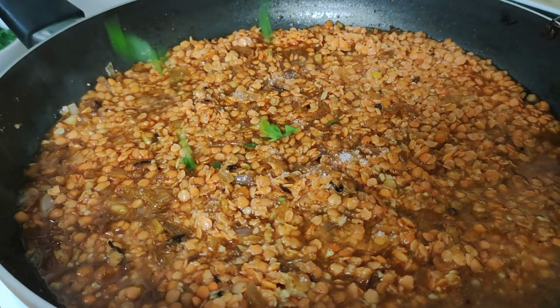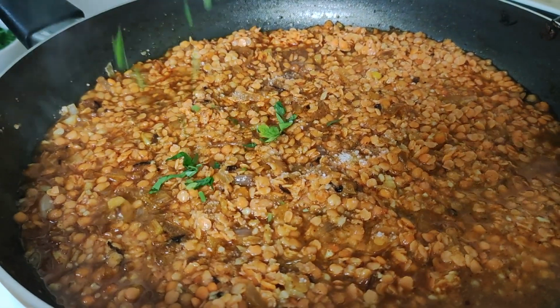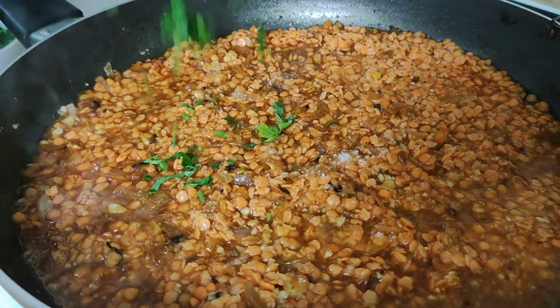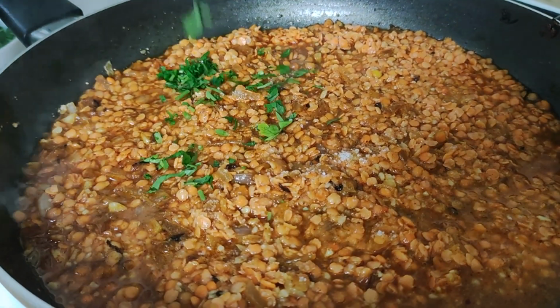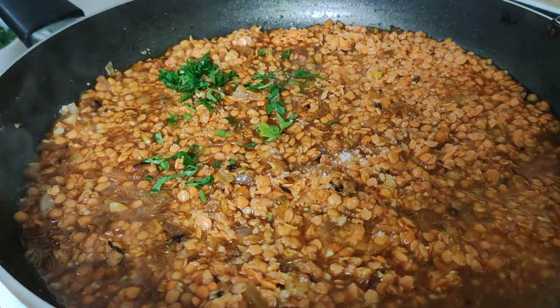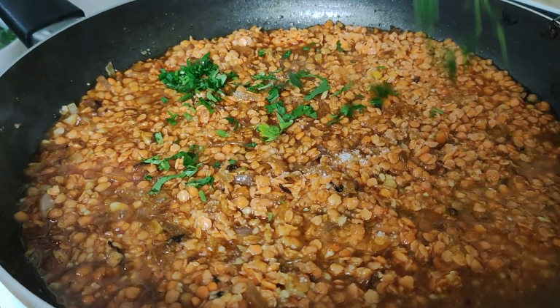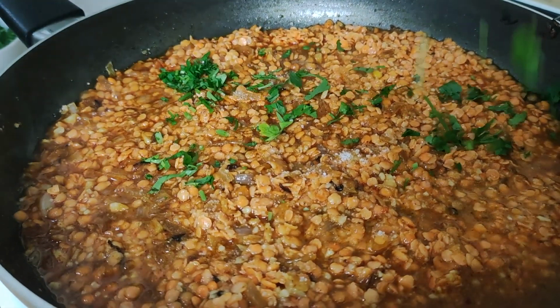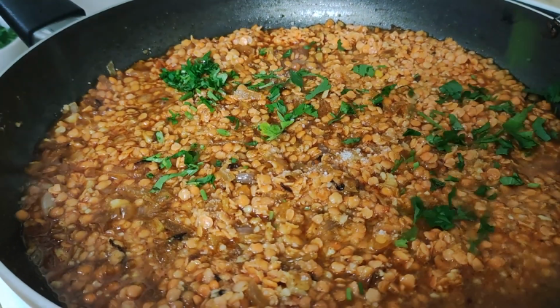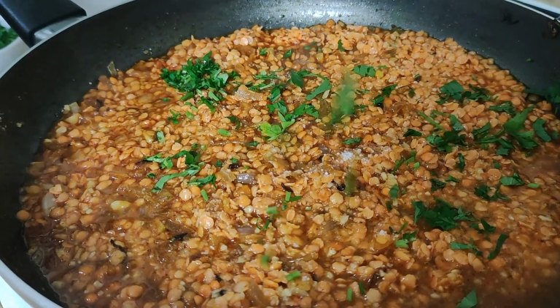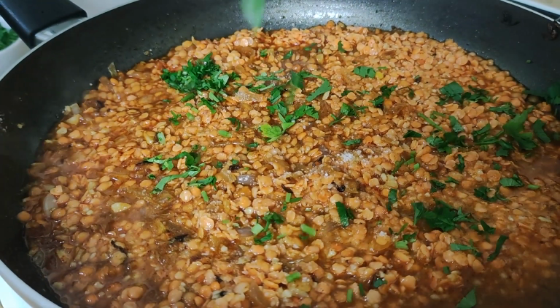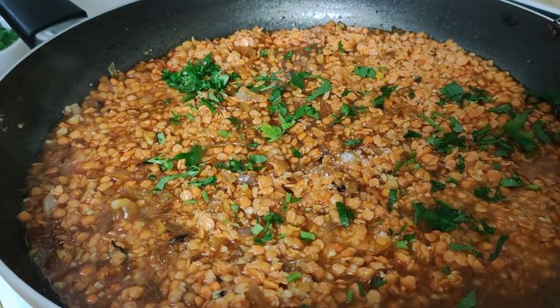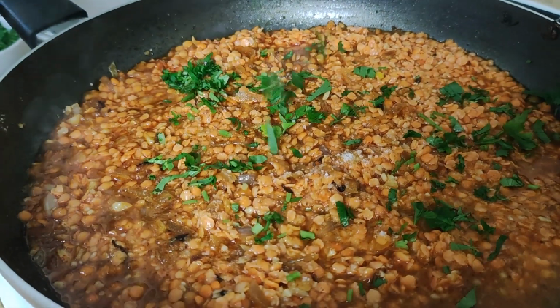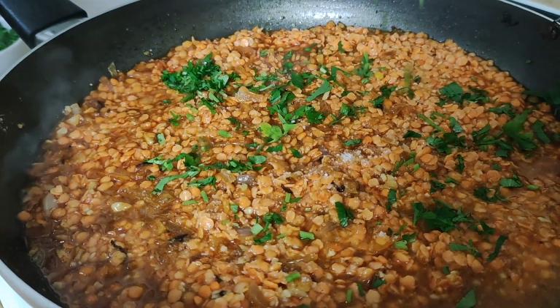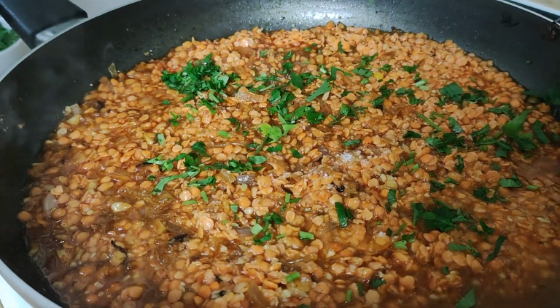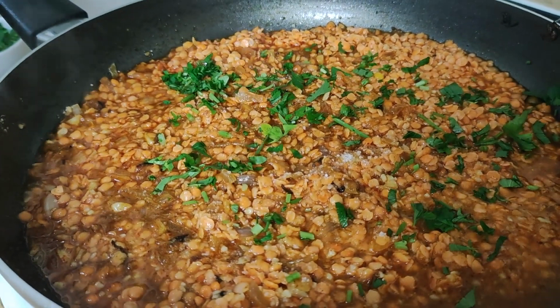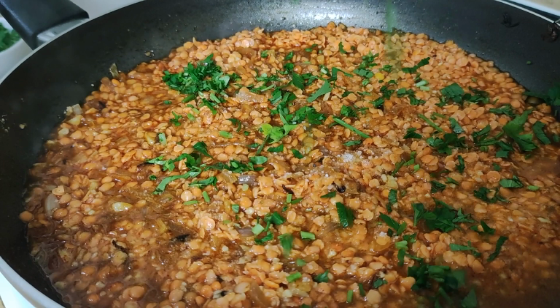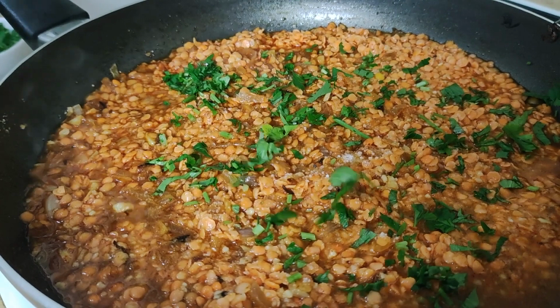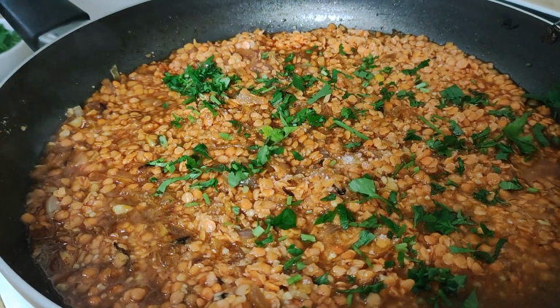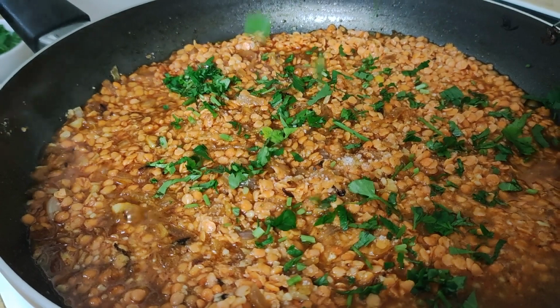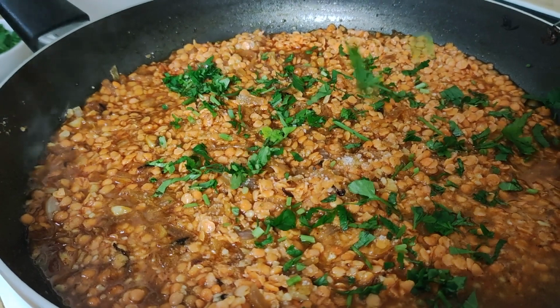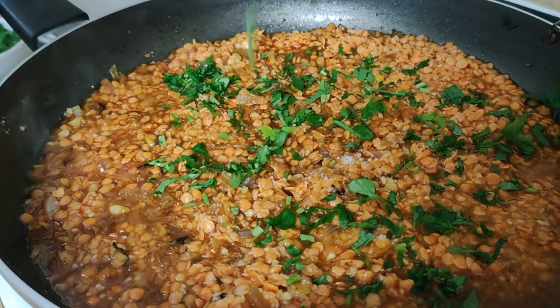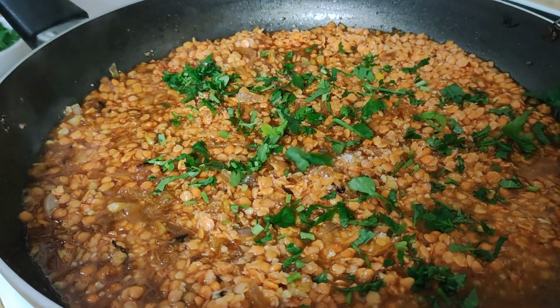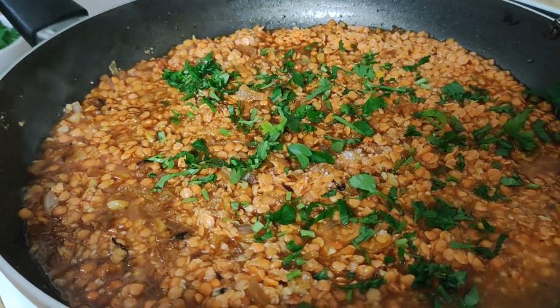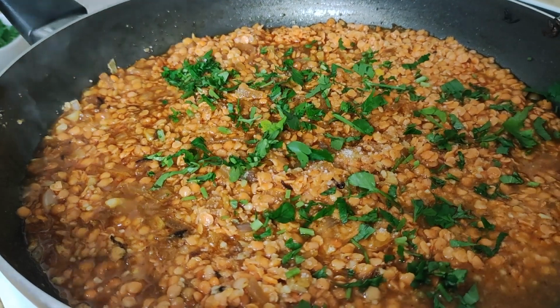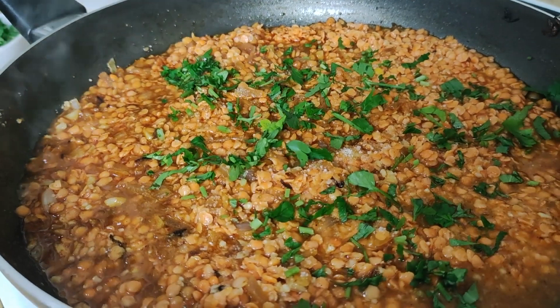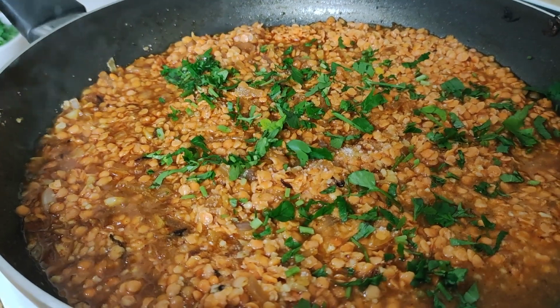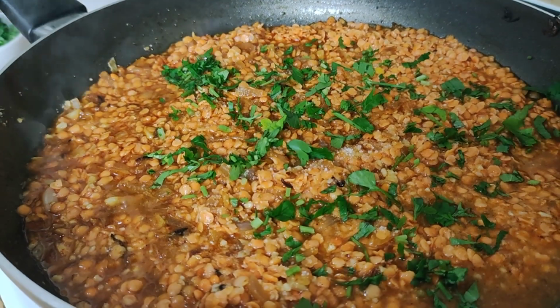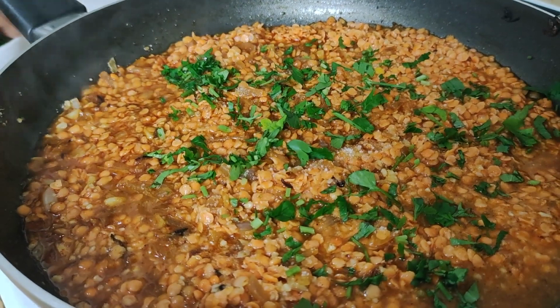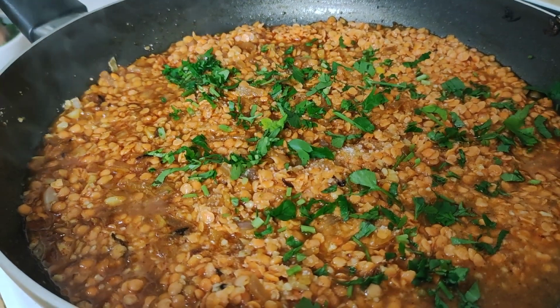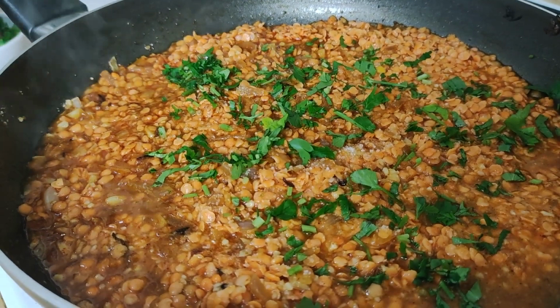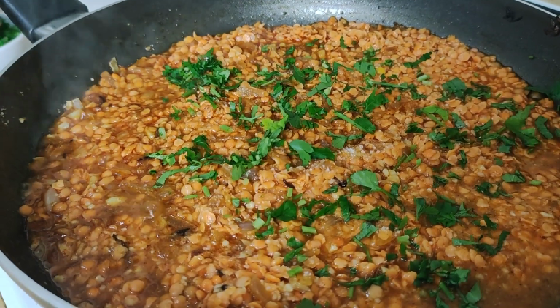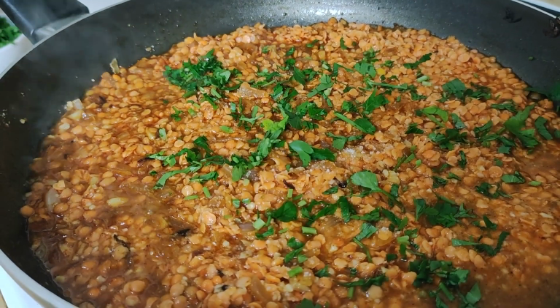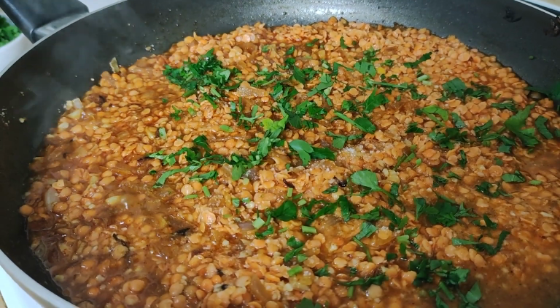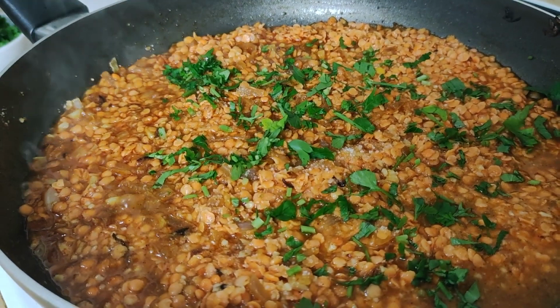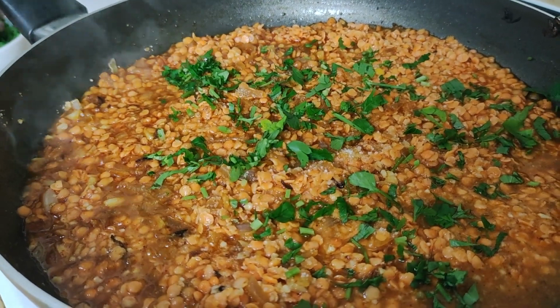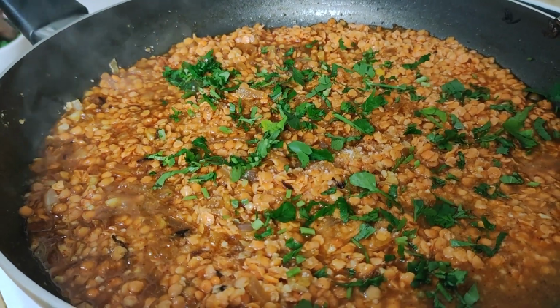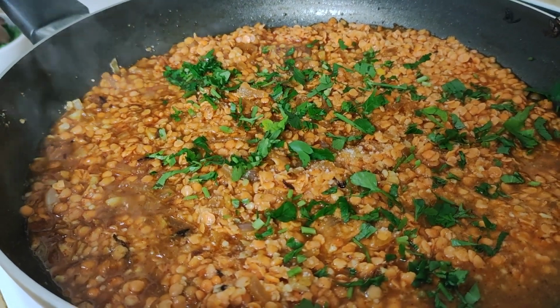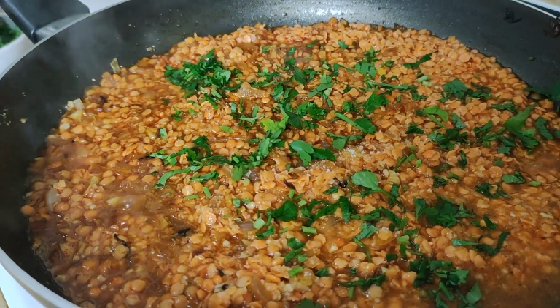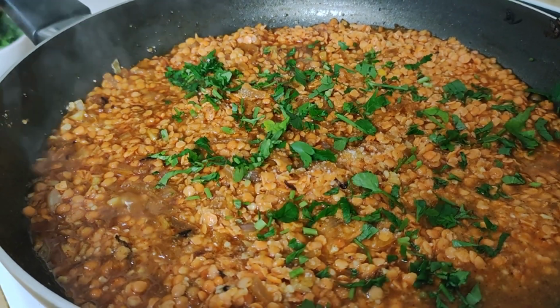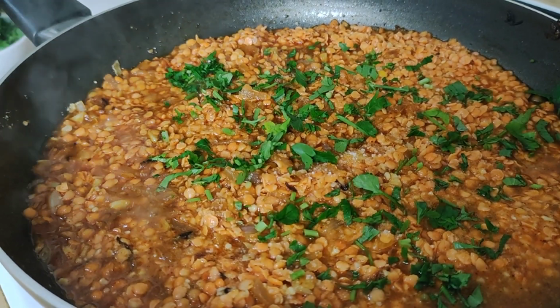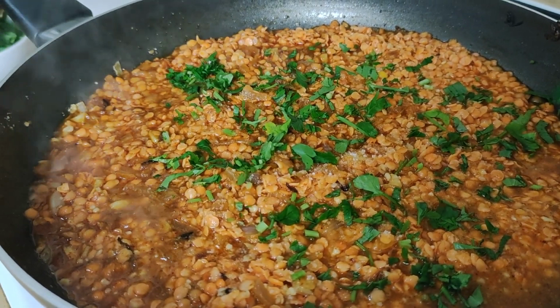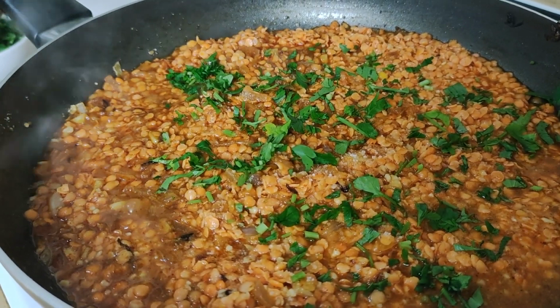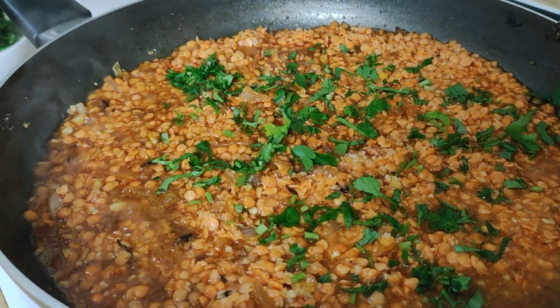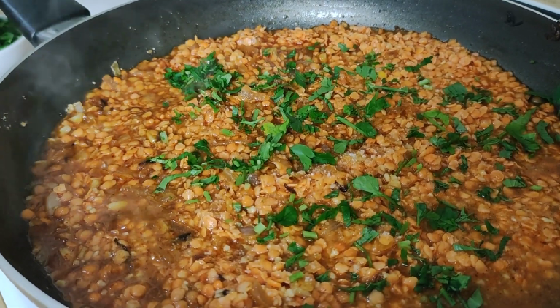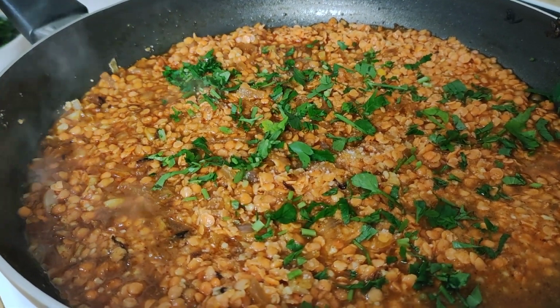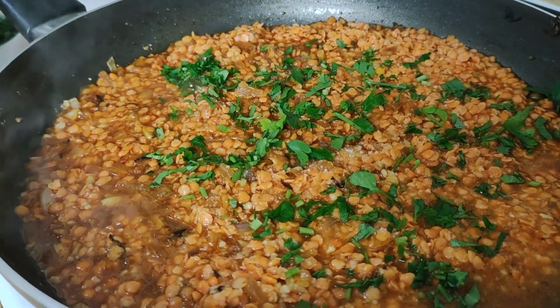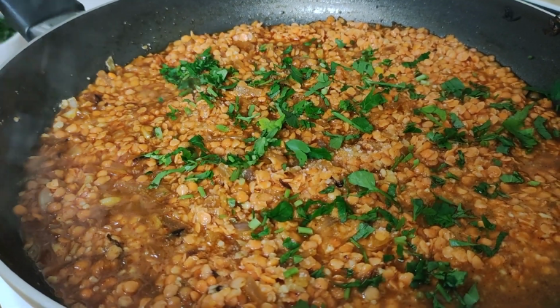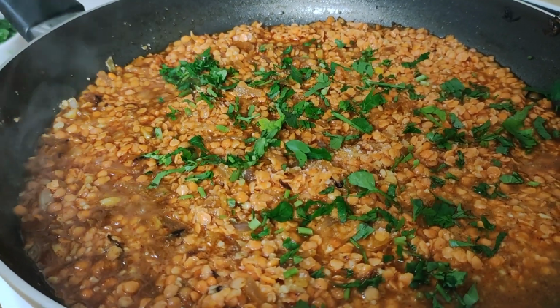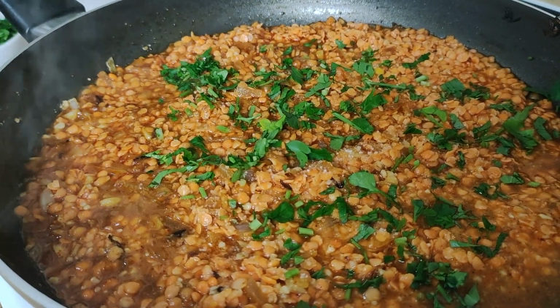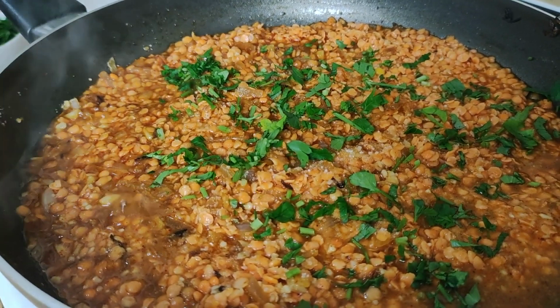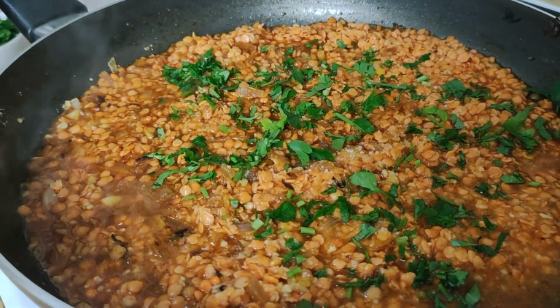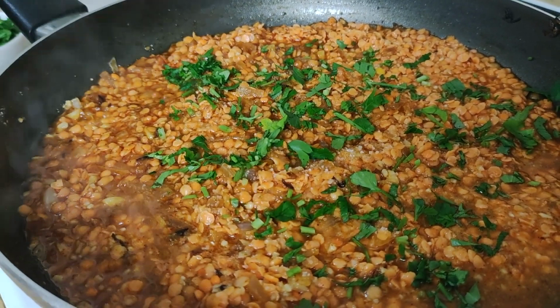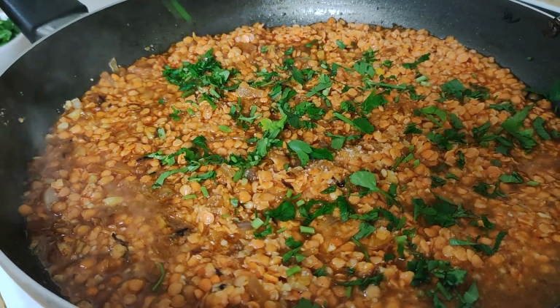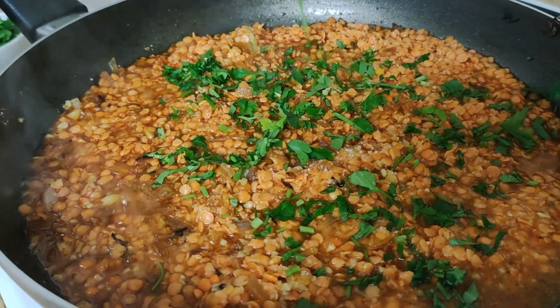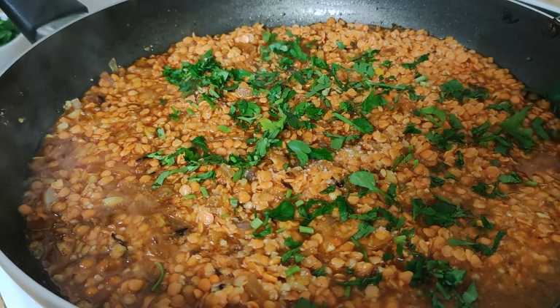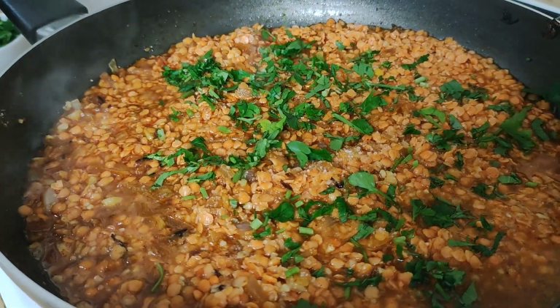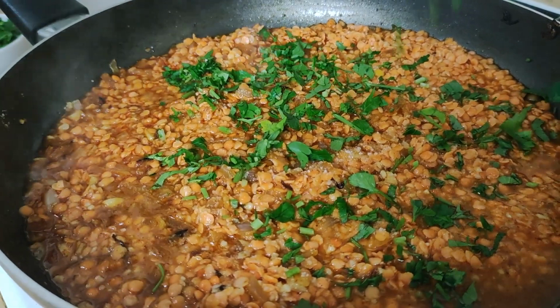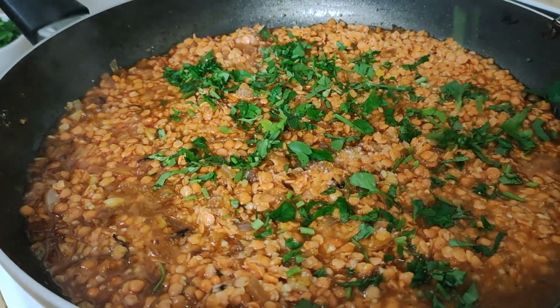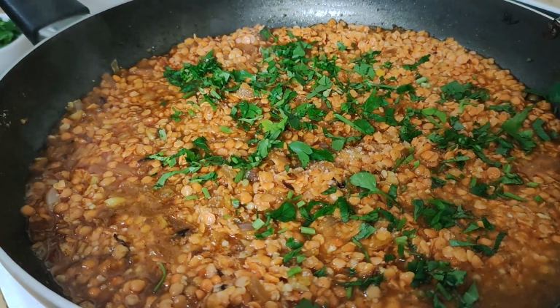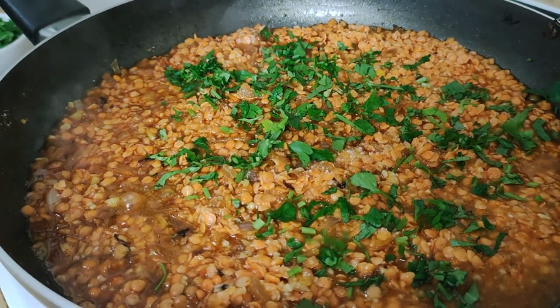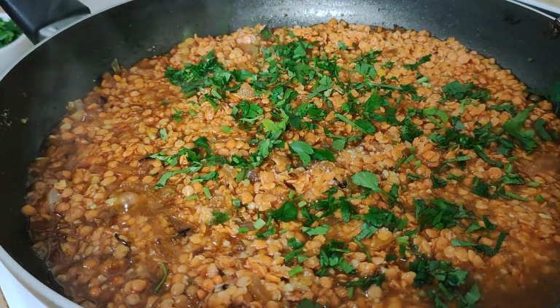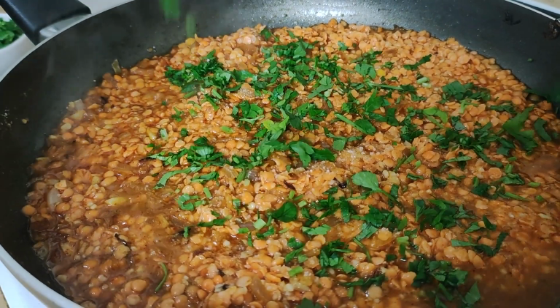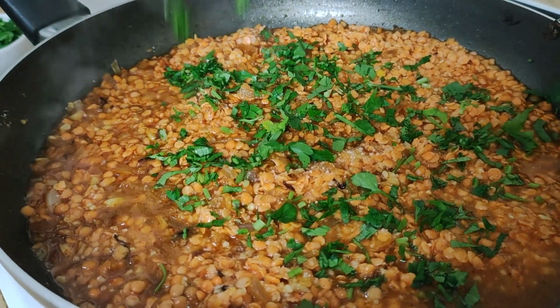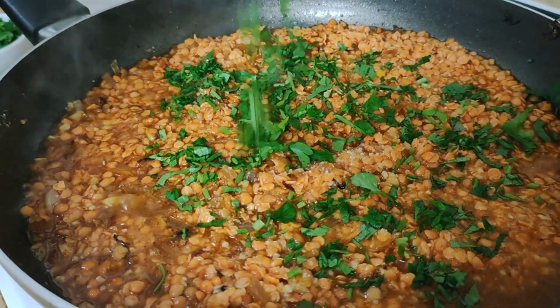Then add salt powder to the required amount, put some parsley leaves on top, cover the pot and cook on low flame for 10 minutes.